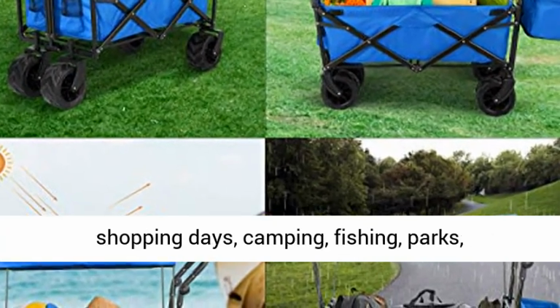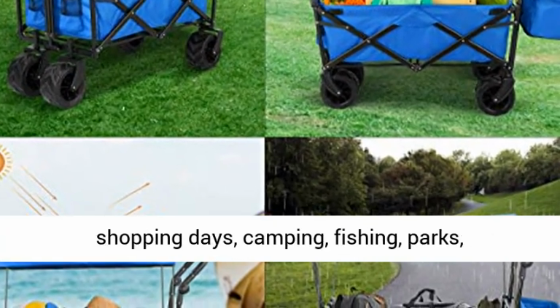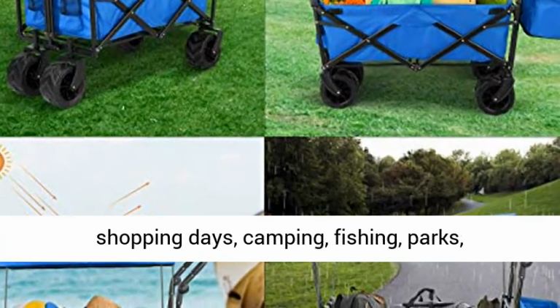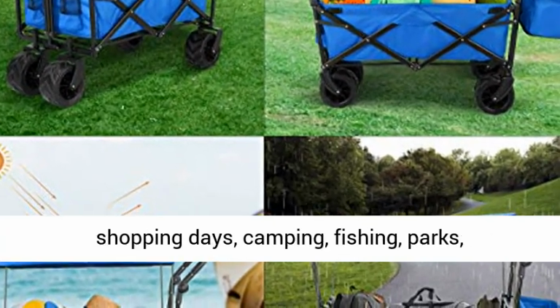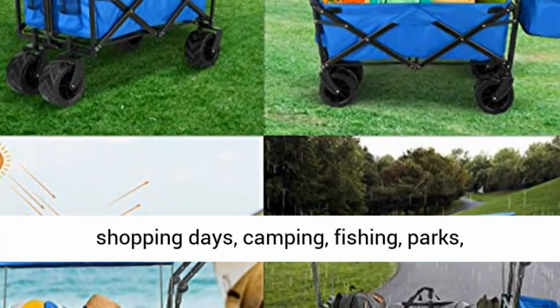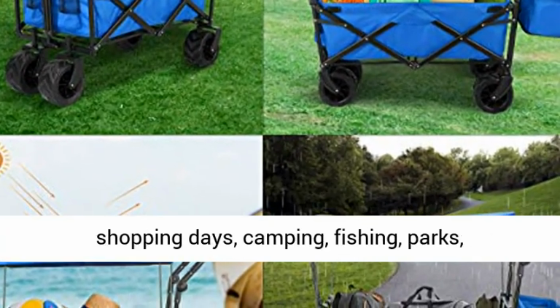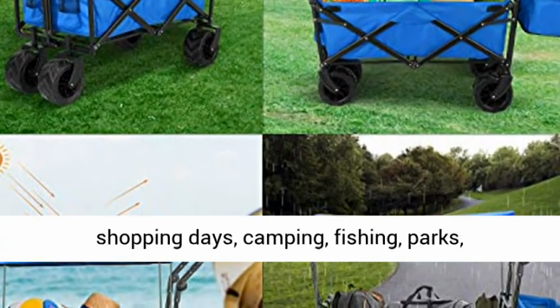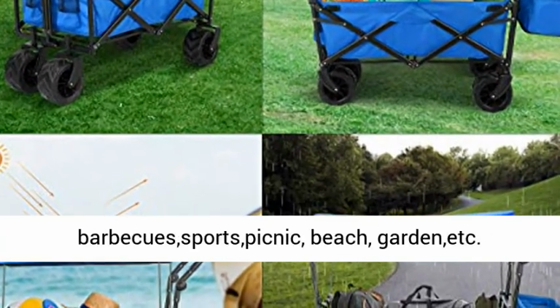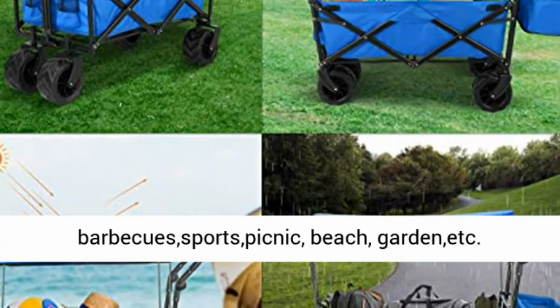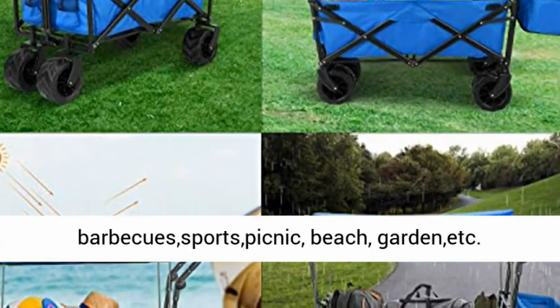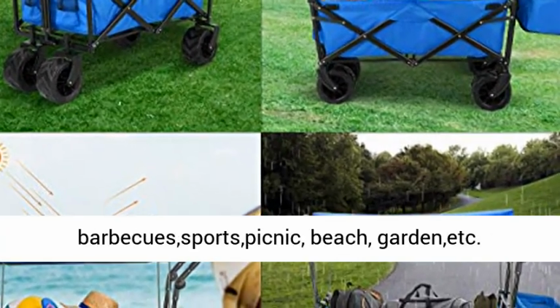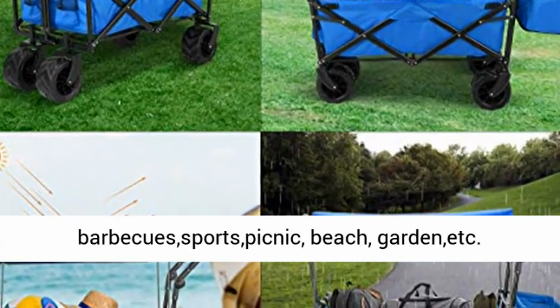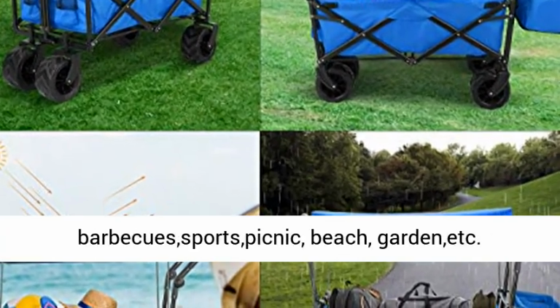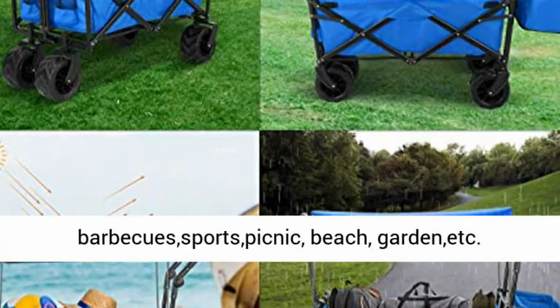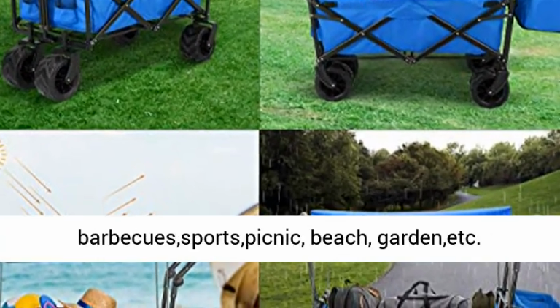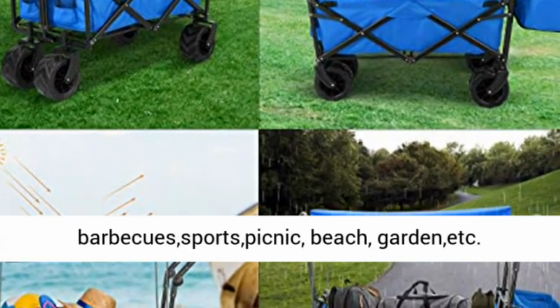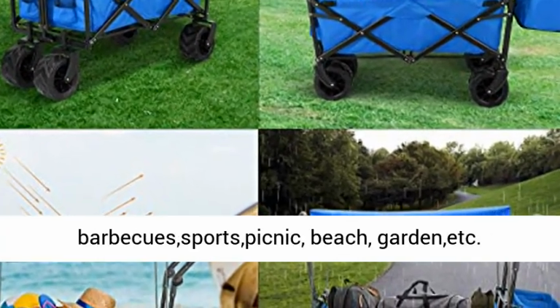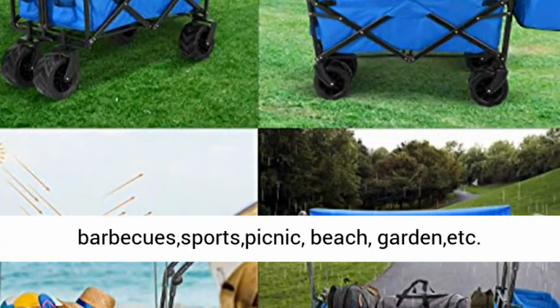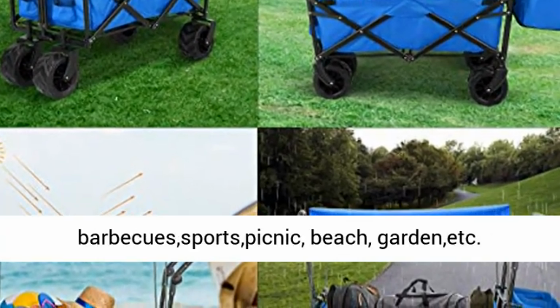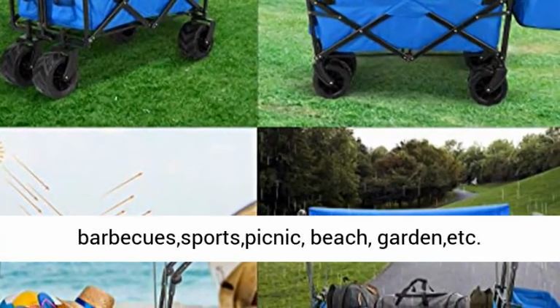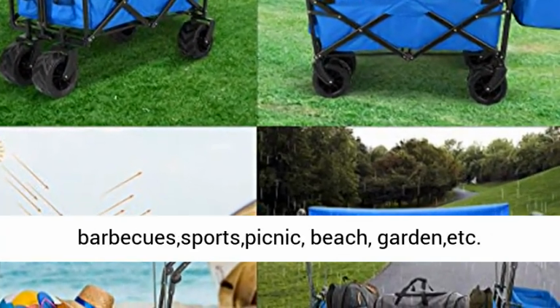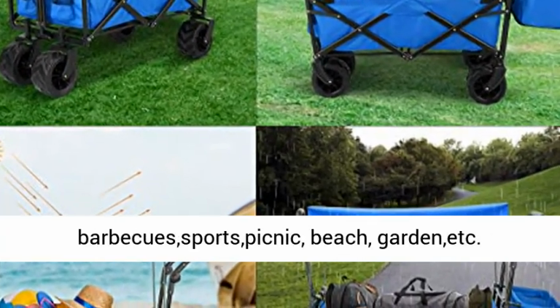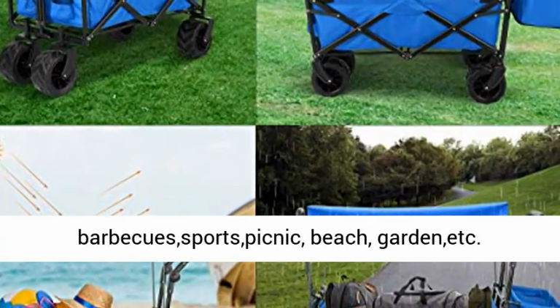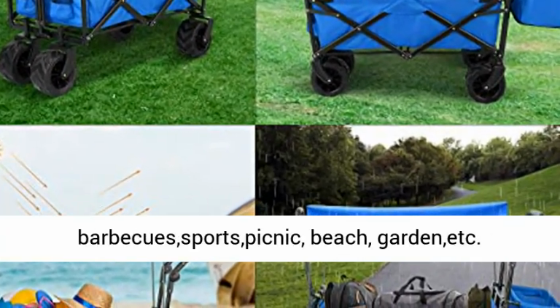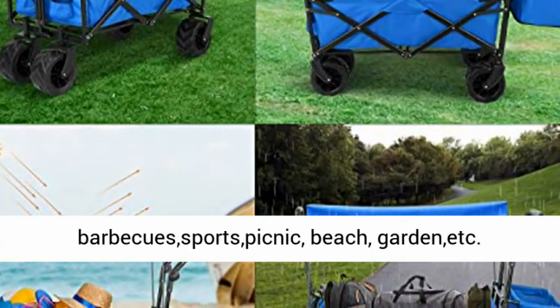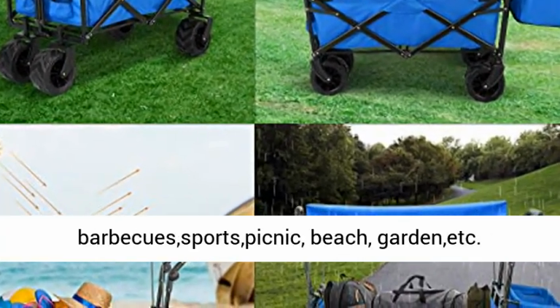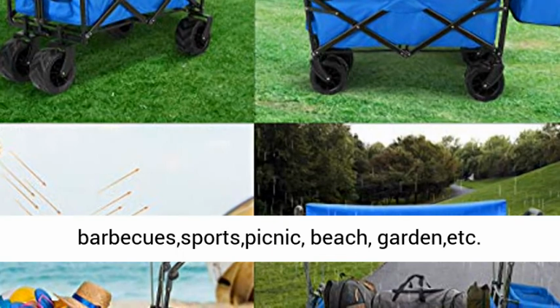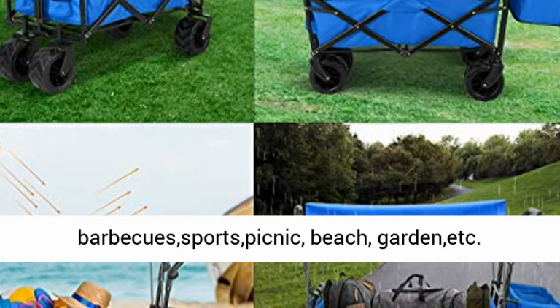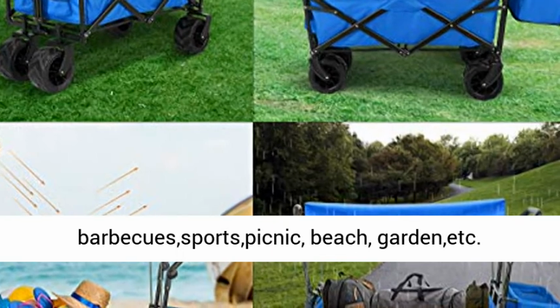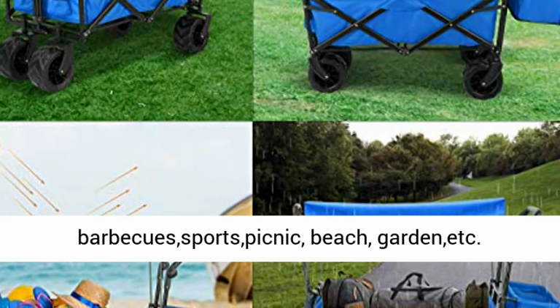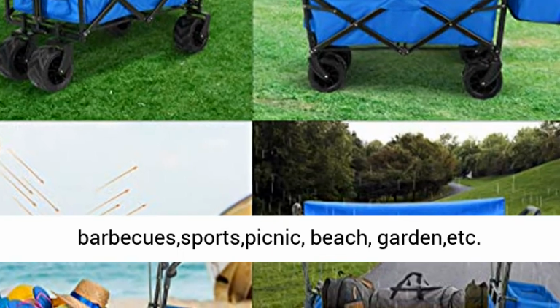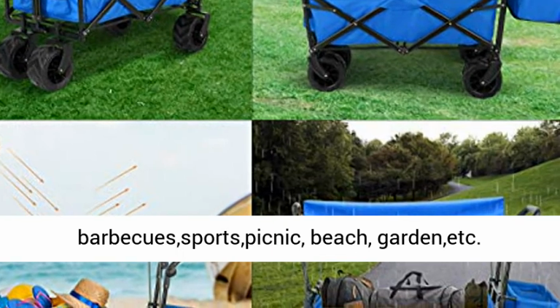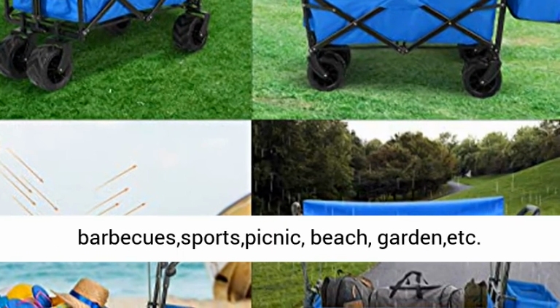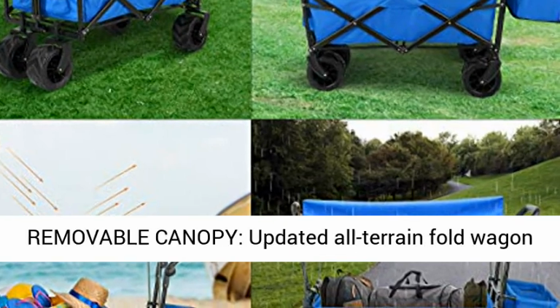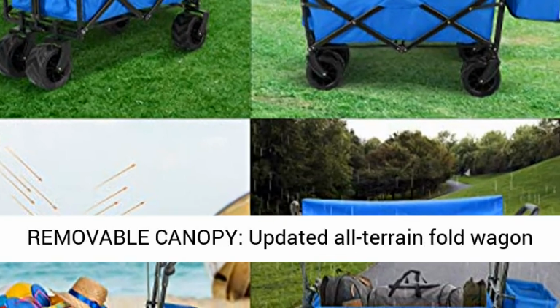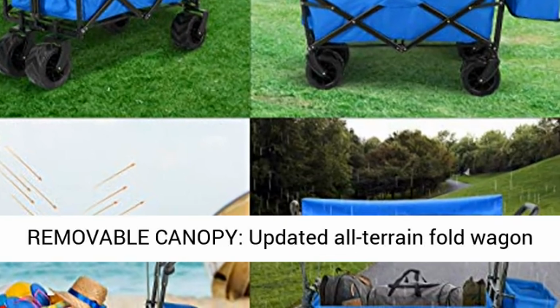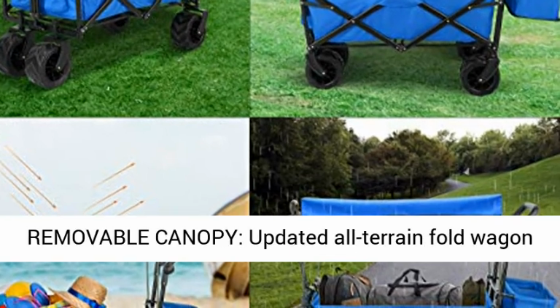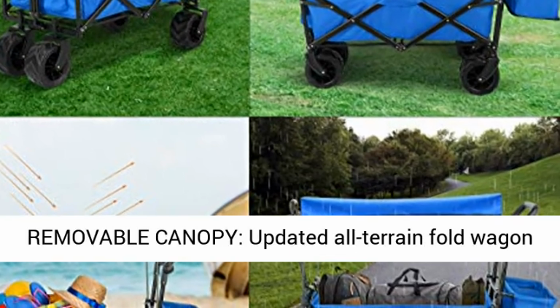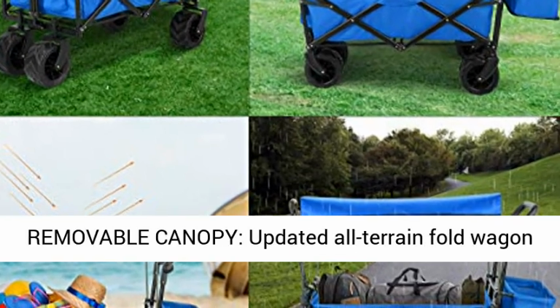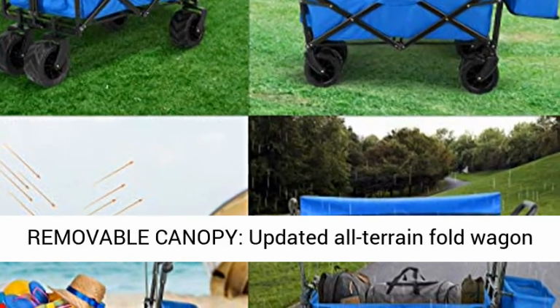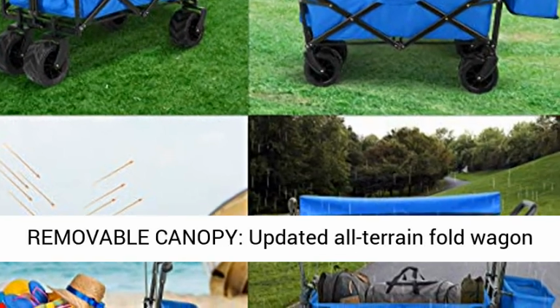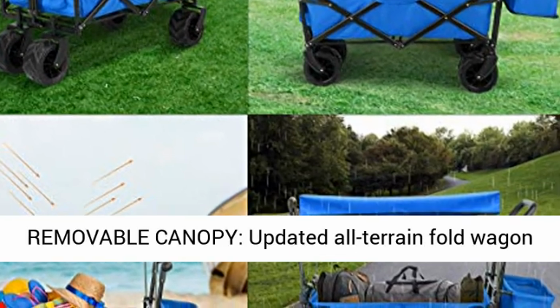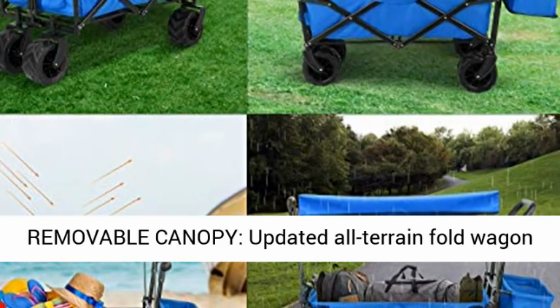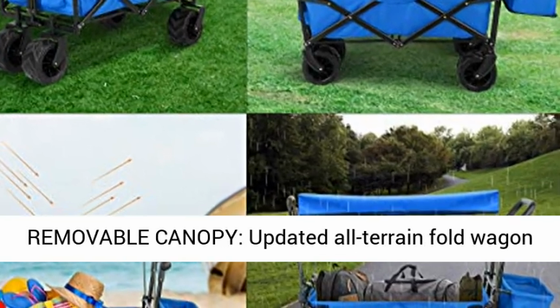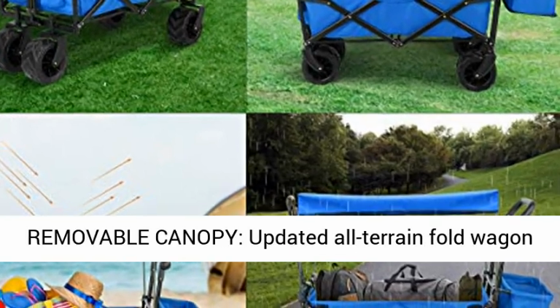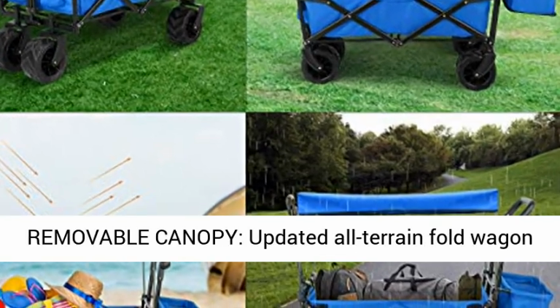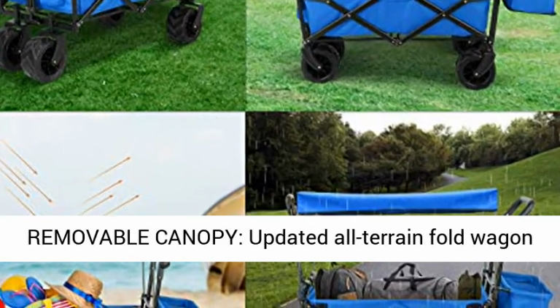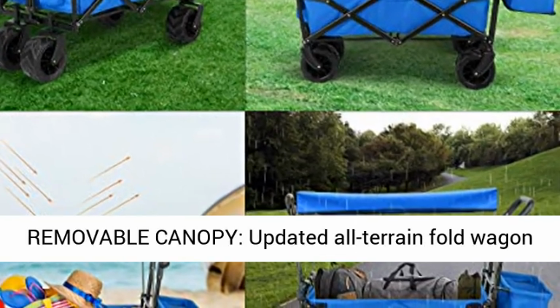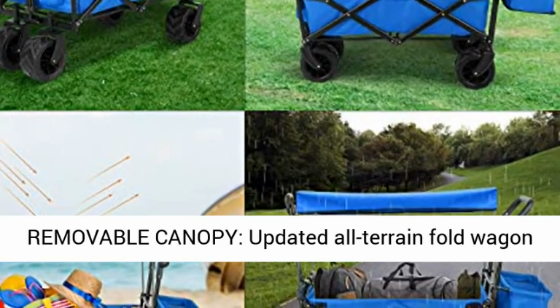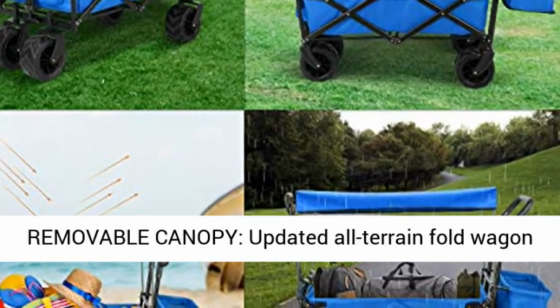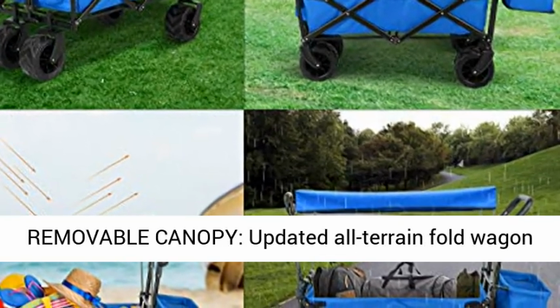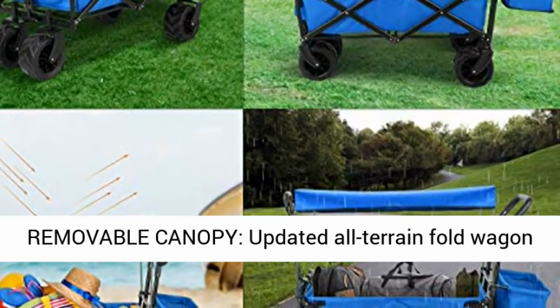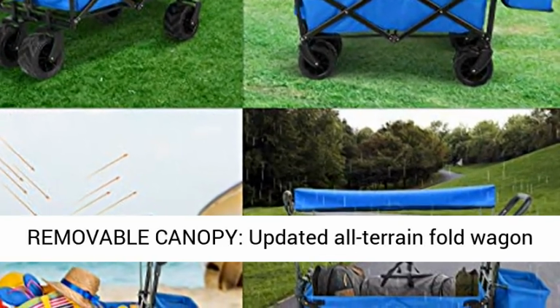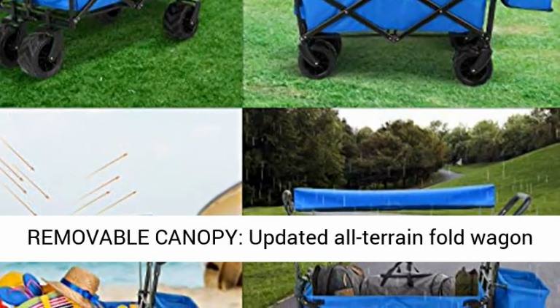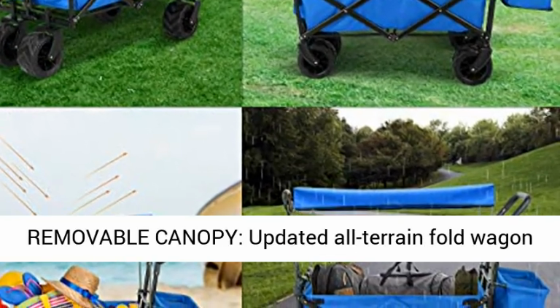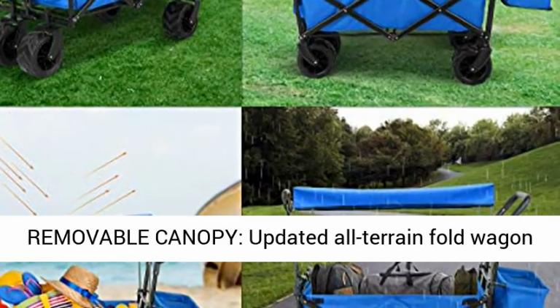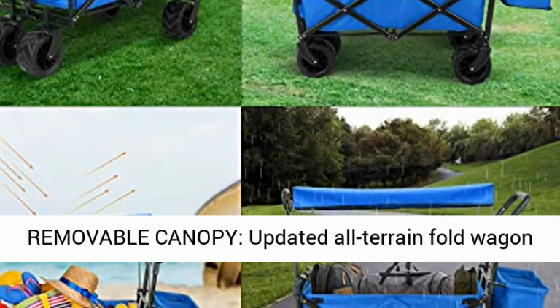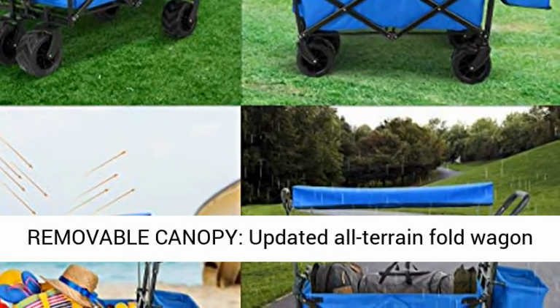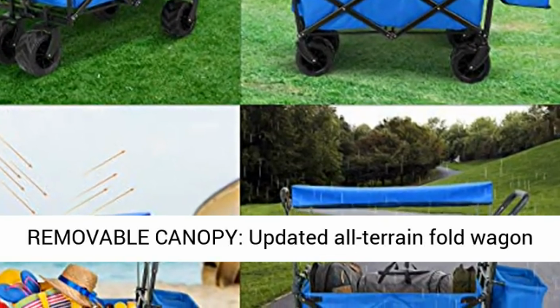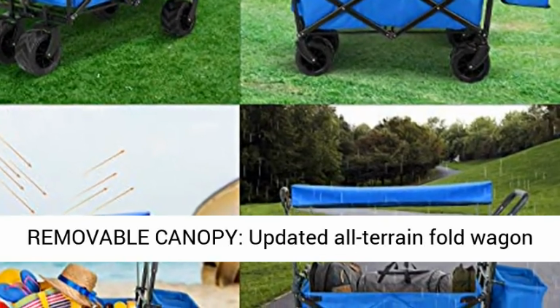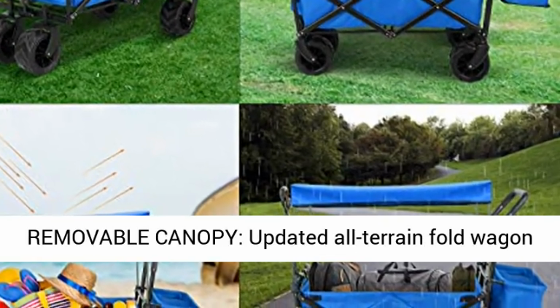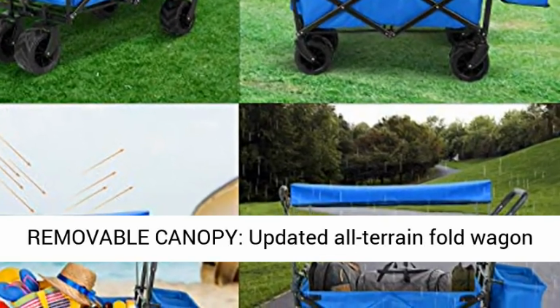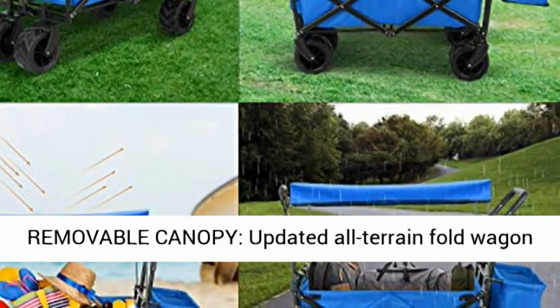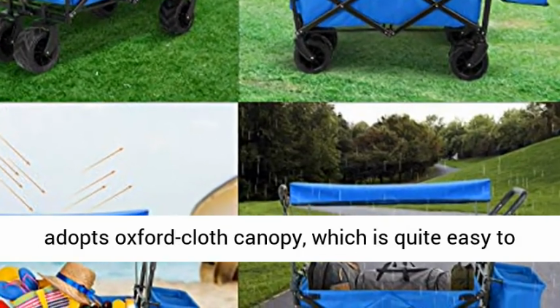The collapsible wagon can be used to pack and move things in outdoor activities, such as big shopping days, camping, fishing, parks, barbecues, sports picnics, beach, garden, and more.